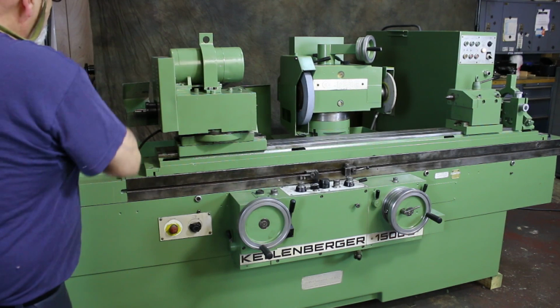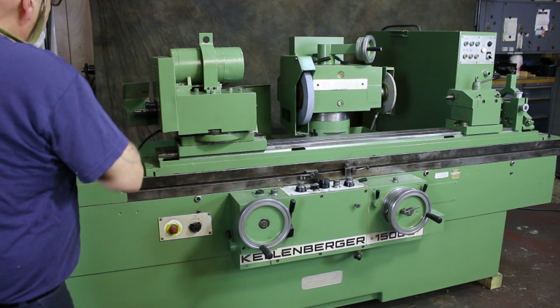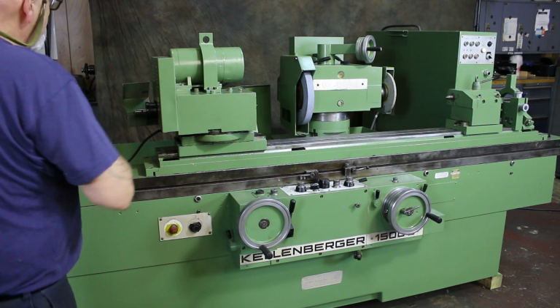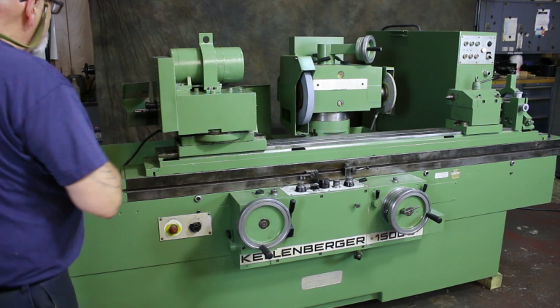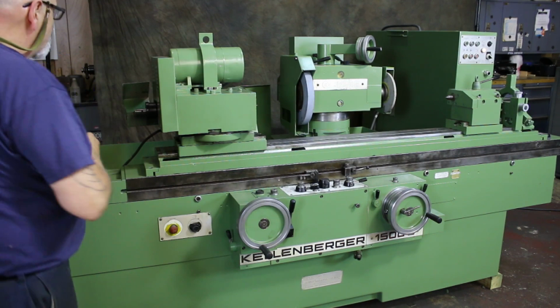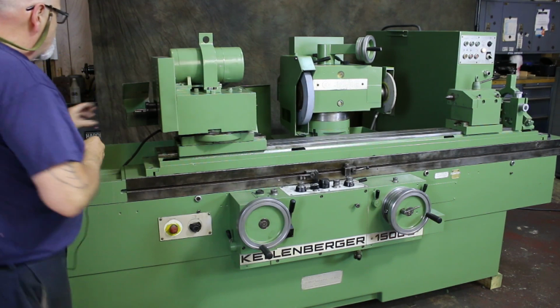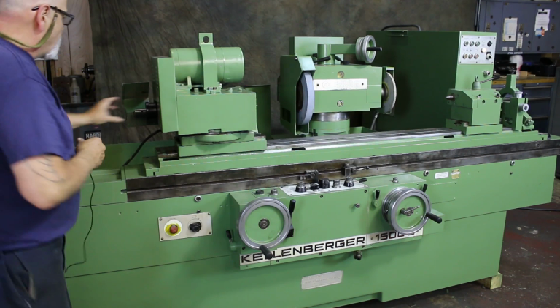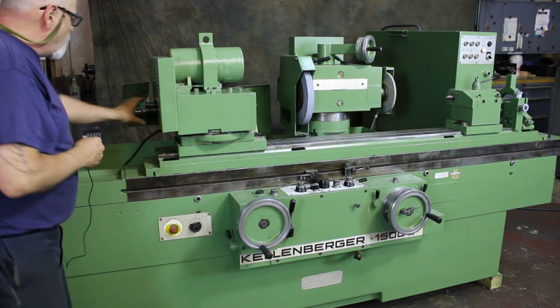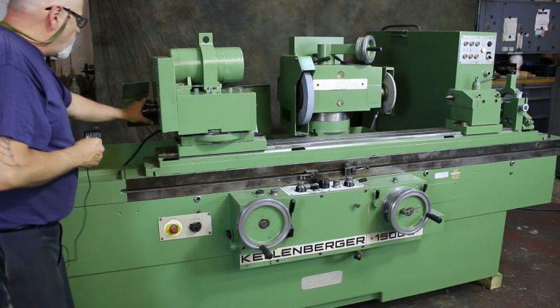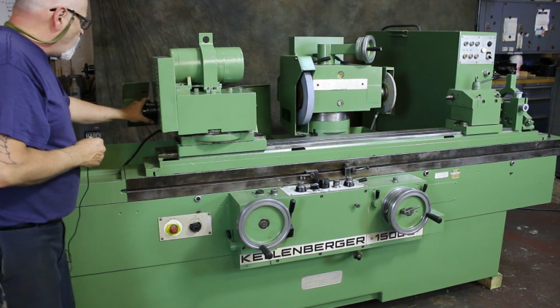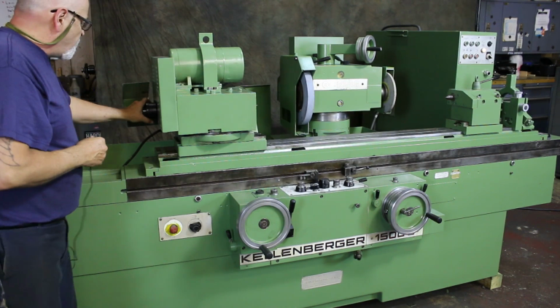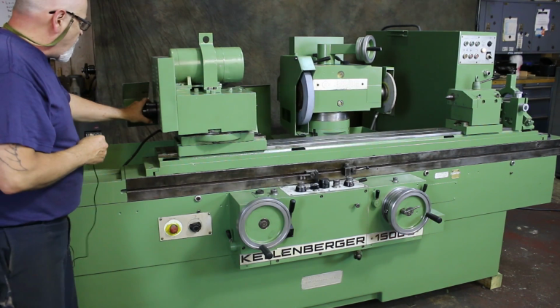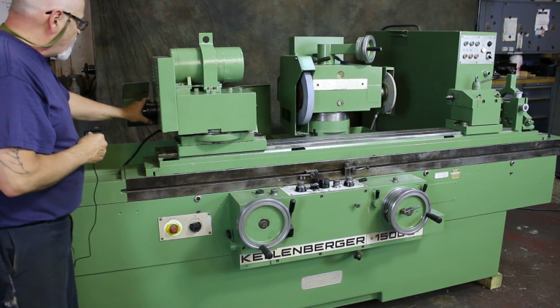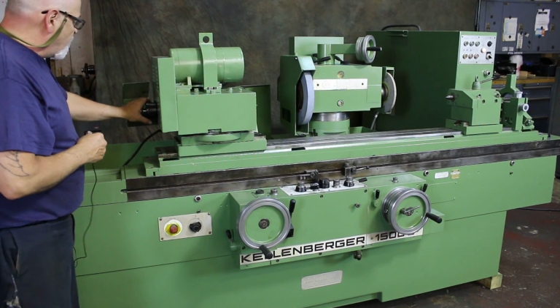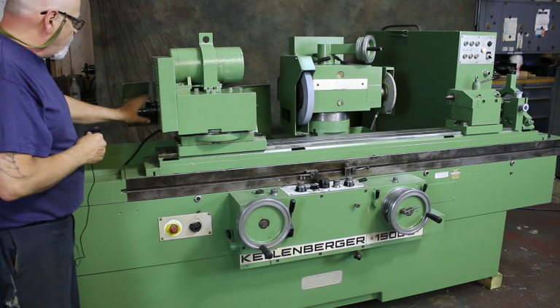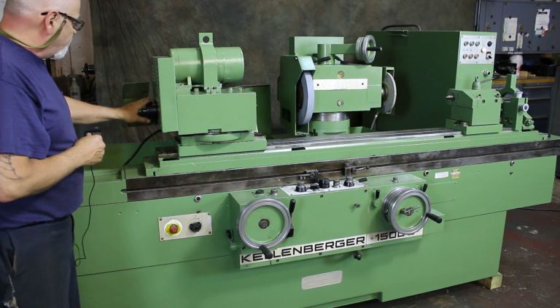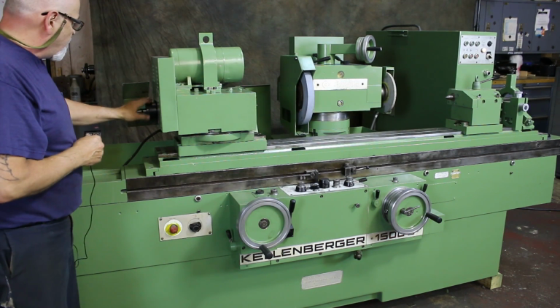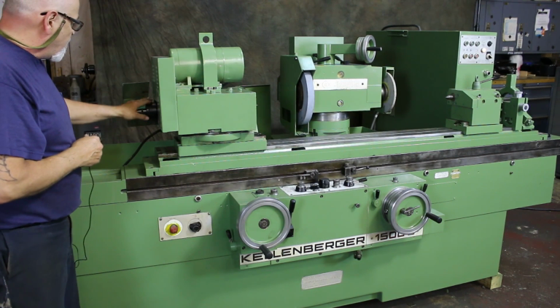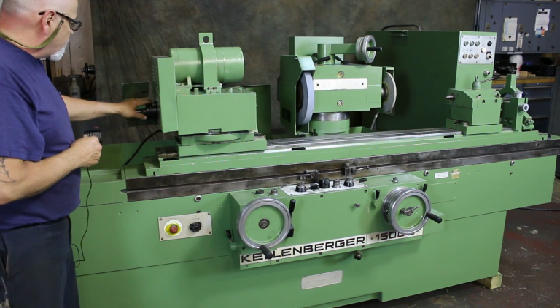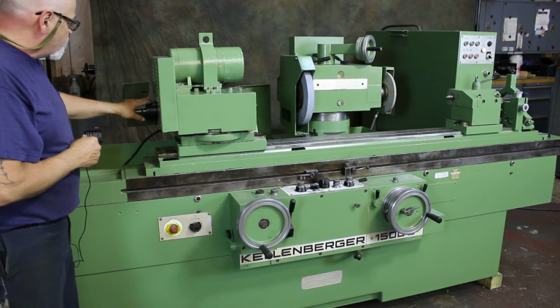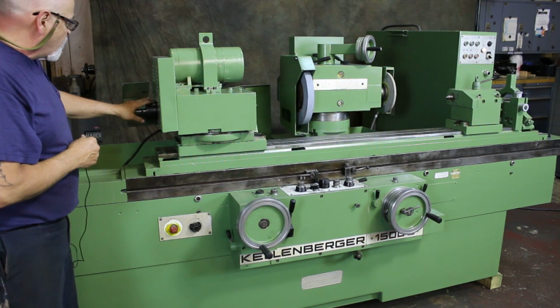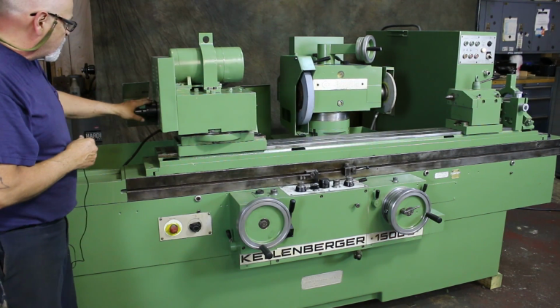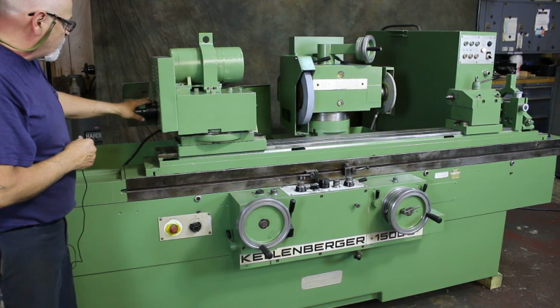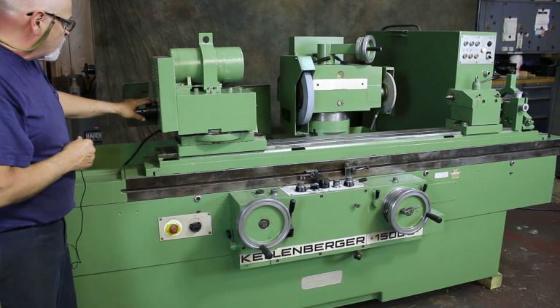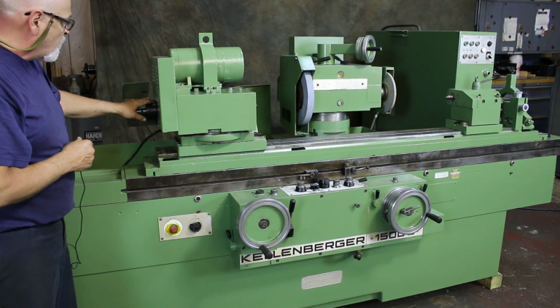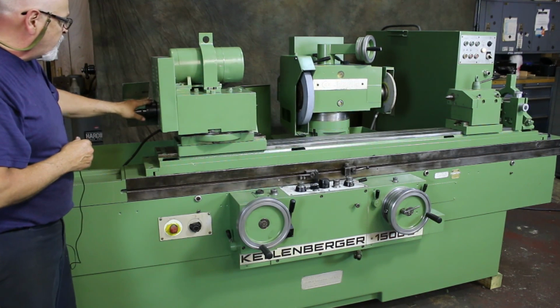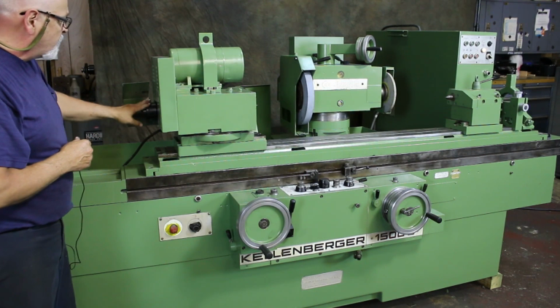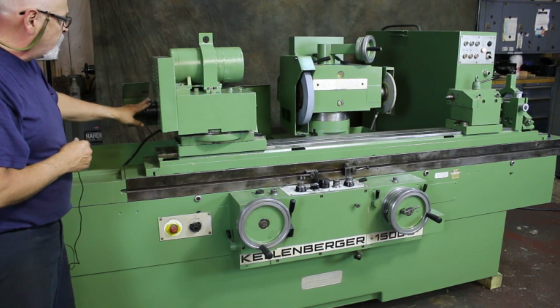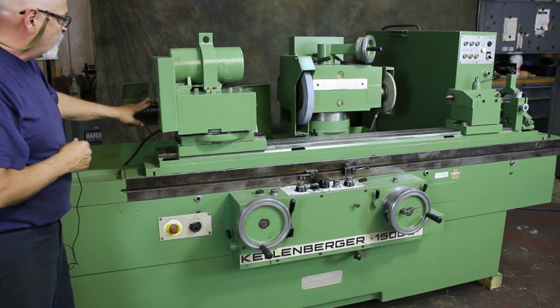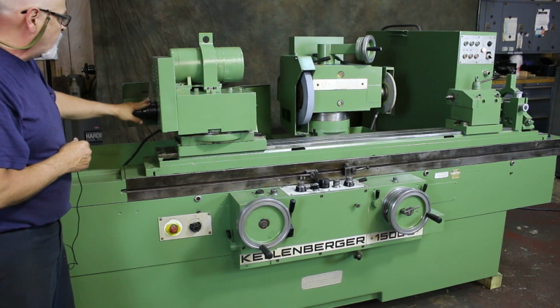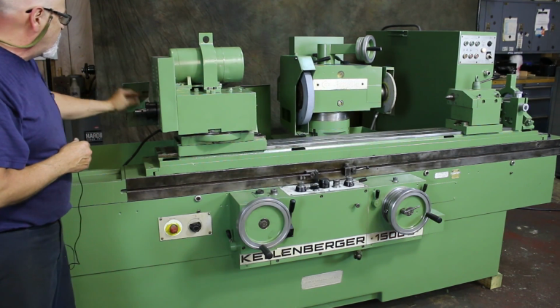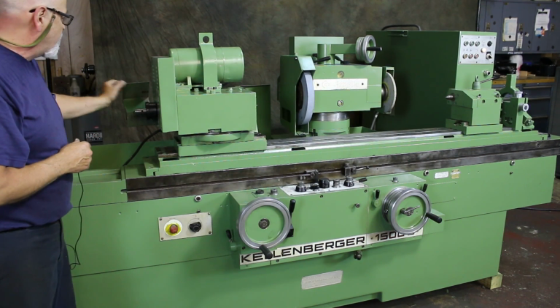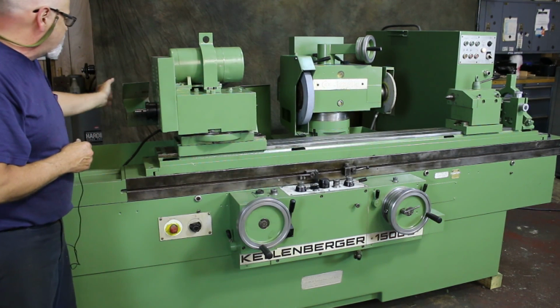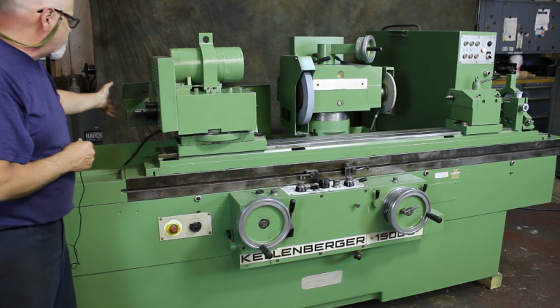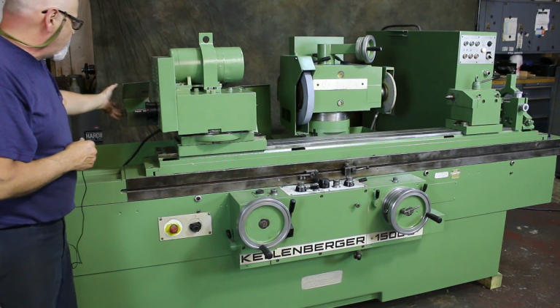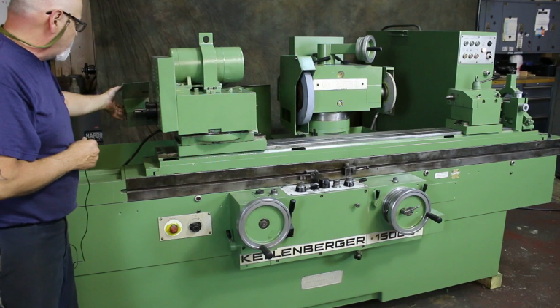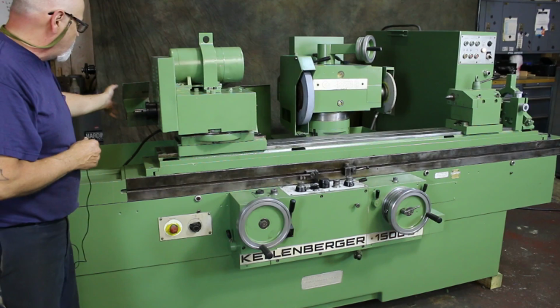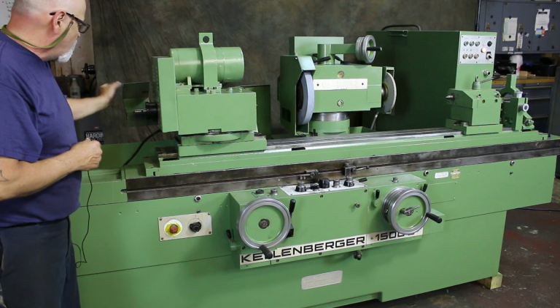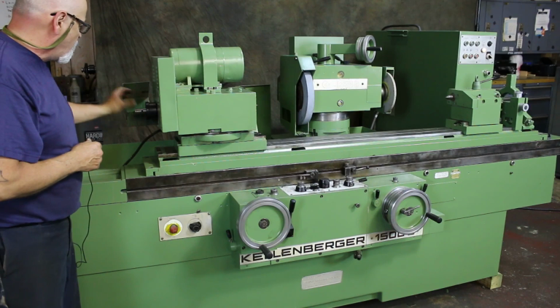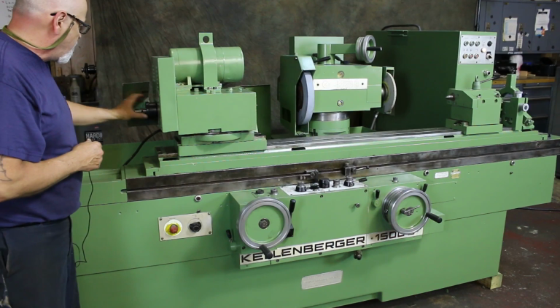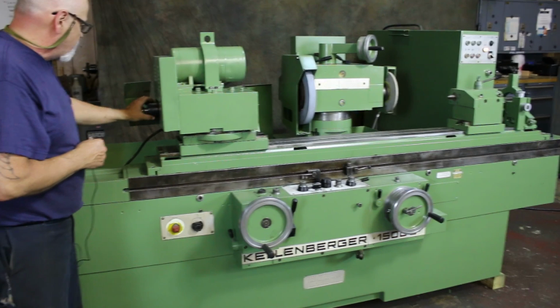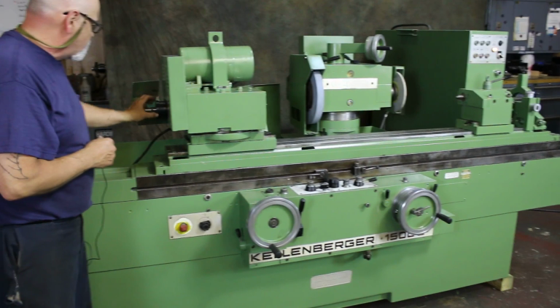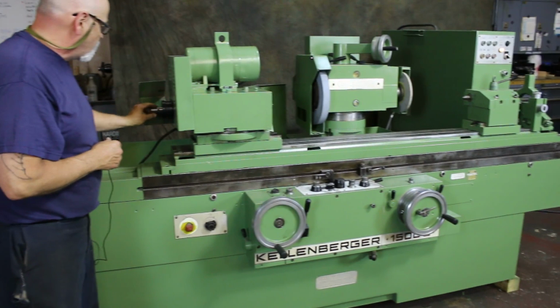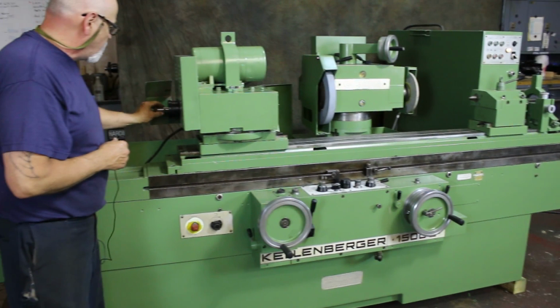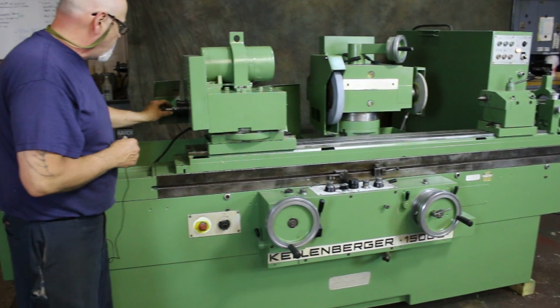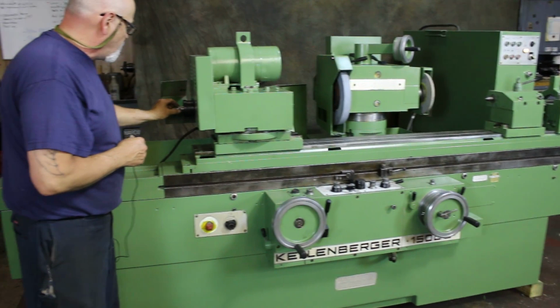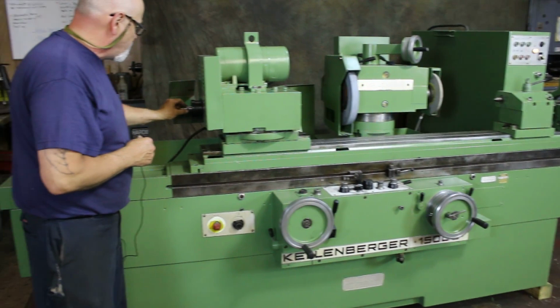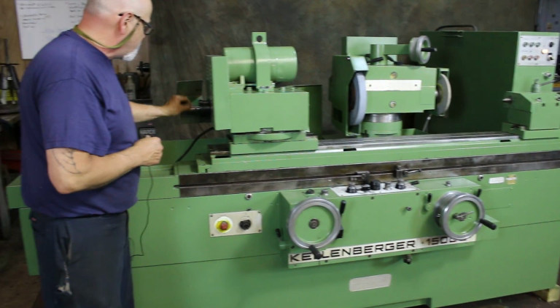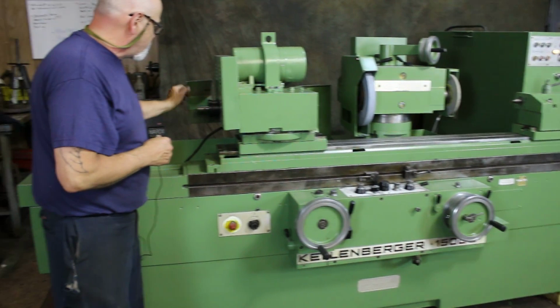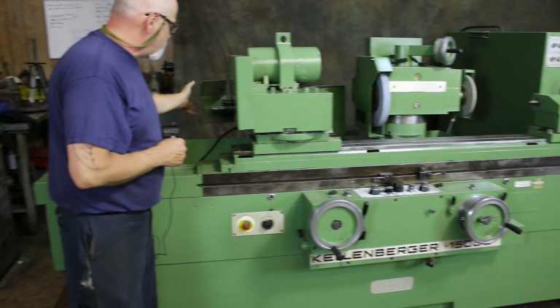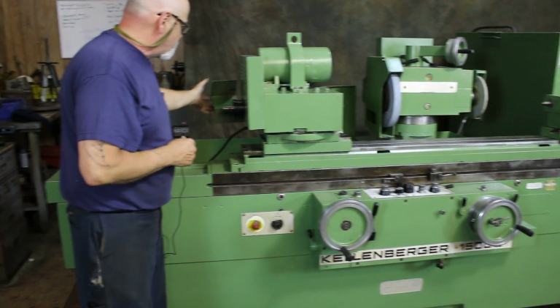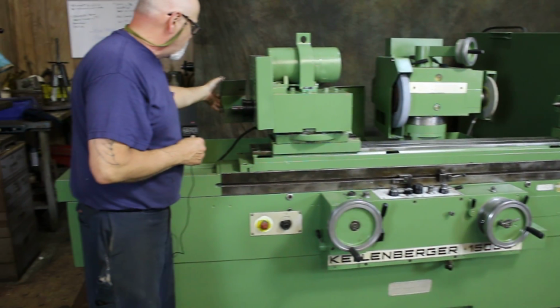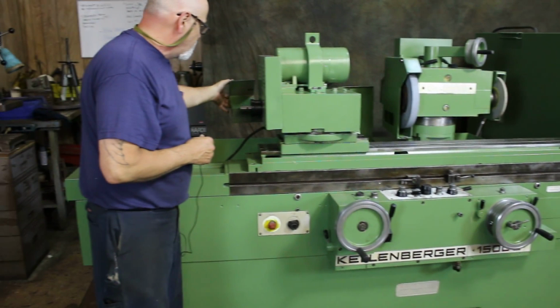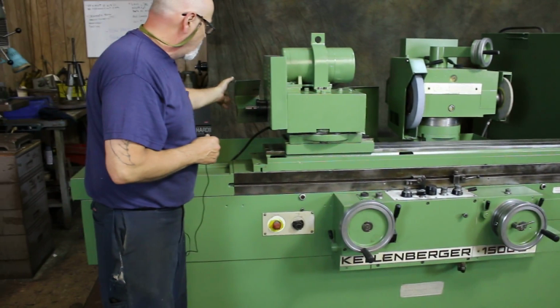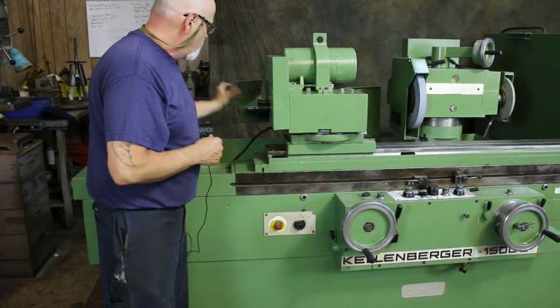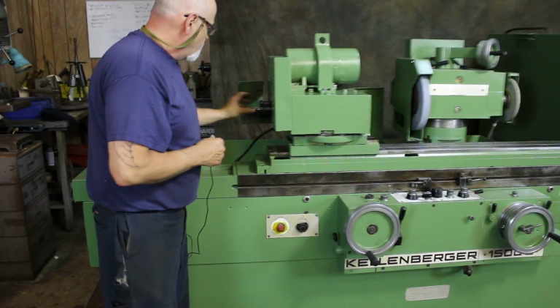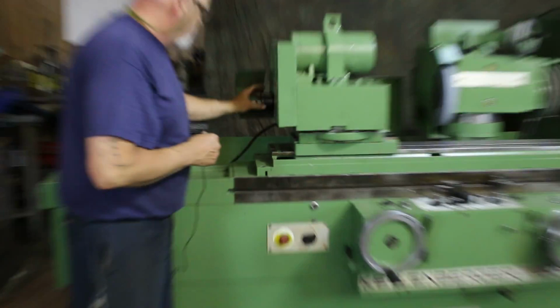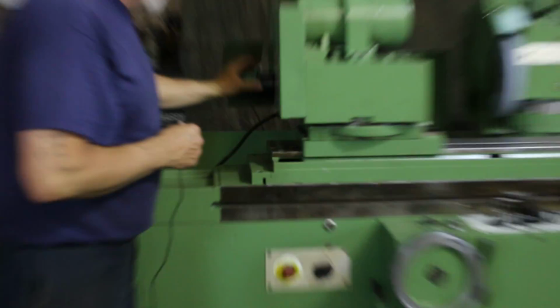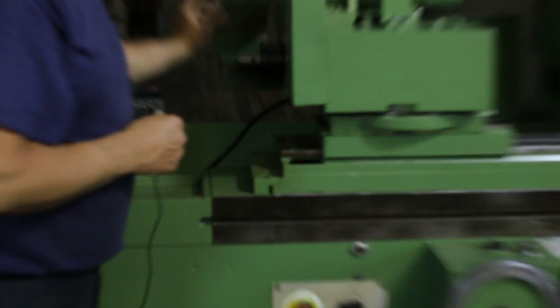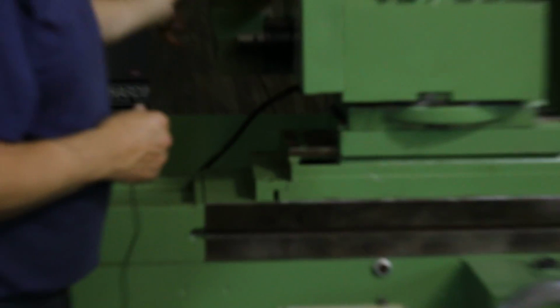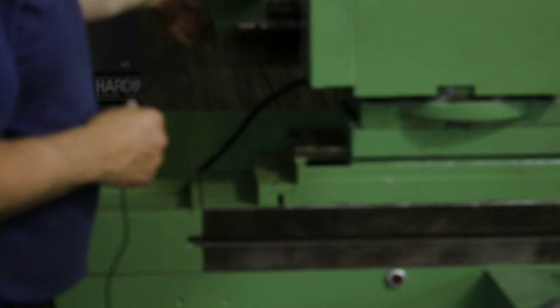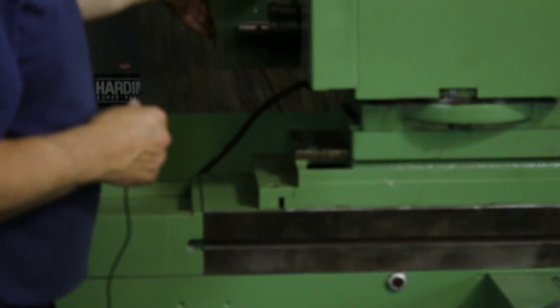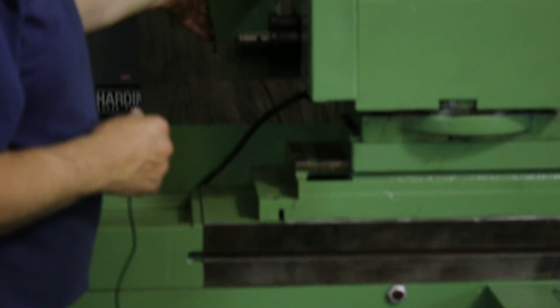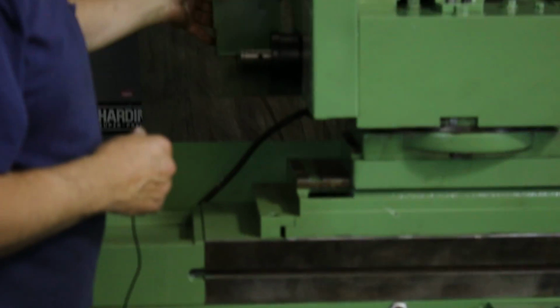This is a drawbar back here. If you had a chuck that you wanted to put on here, or something requiring a drawbar, this is your drawbar.